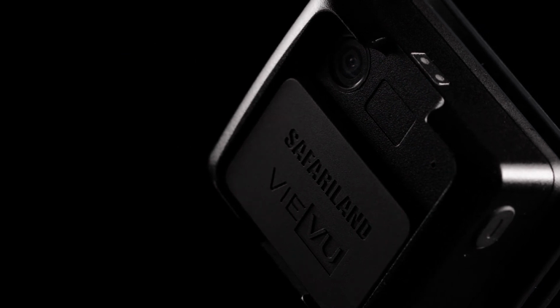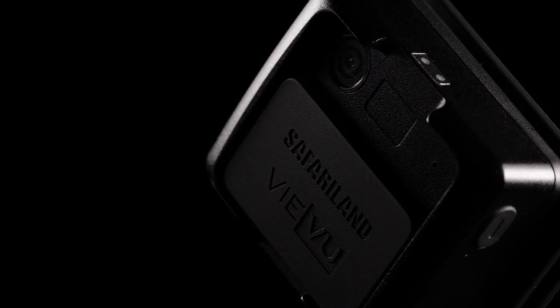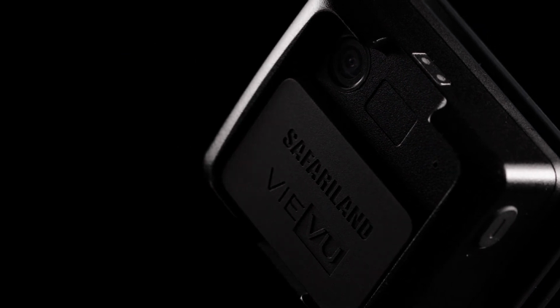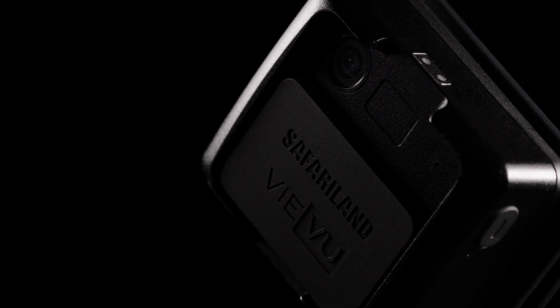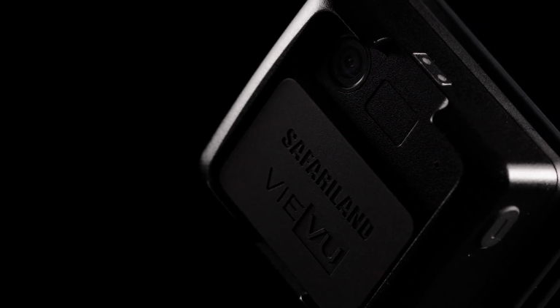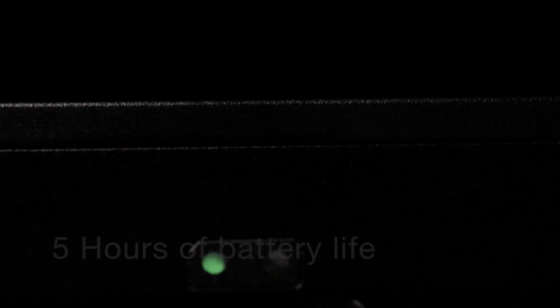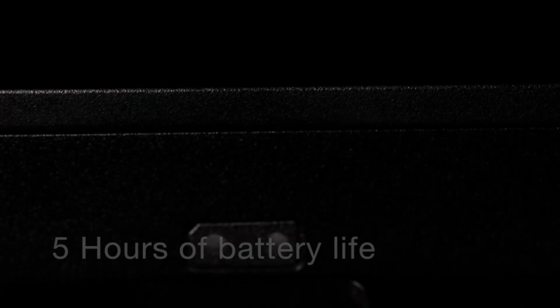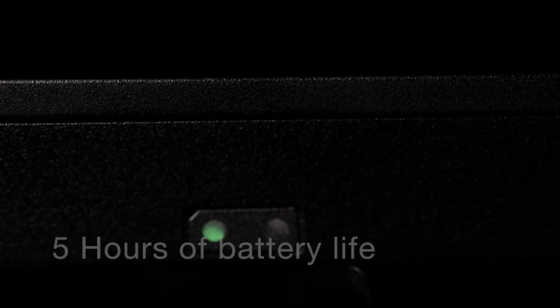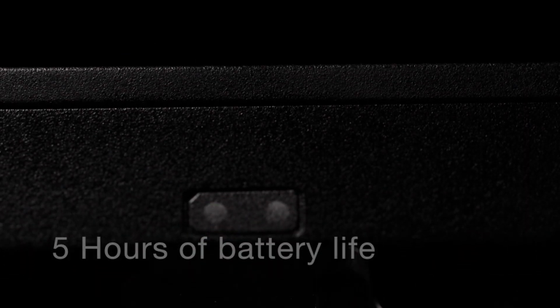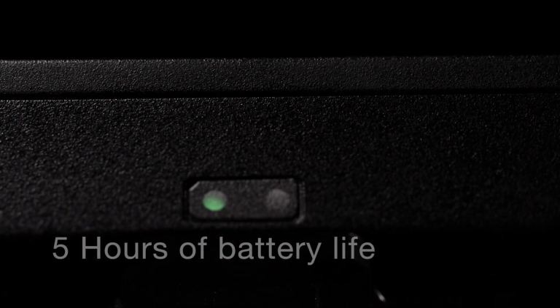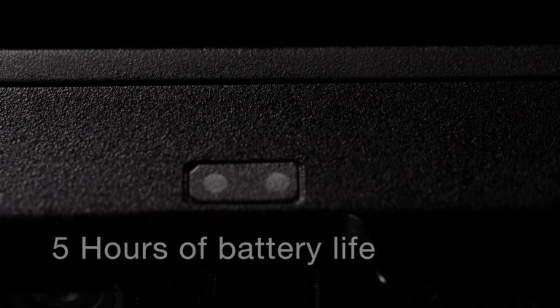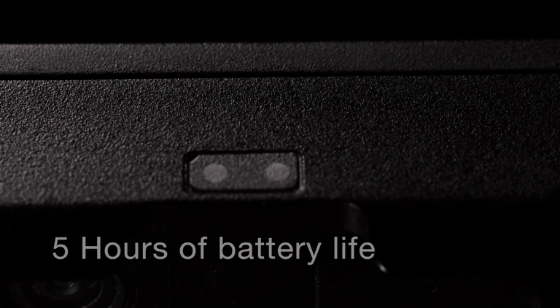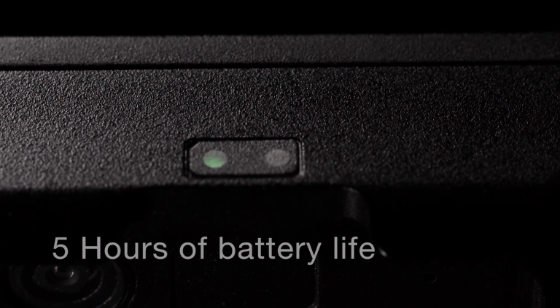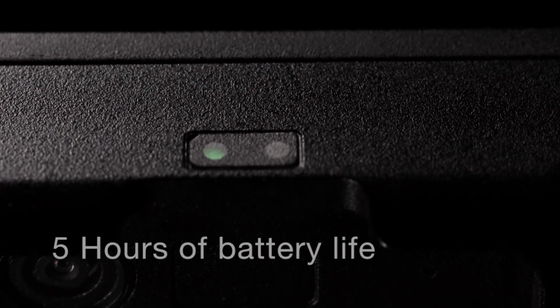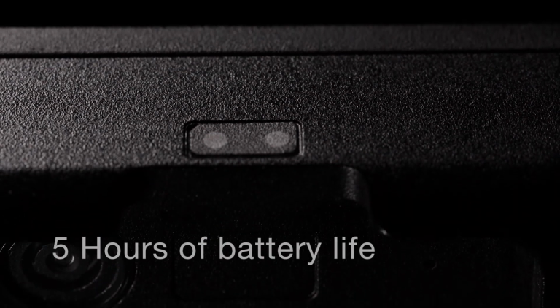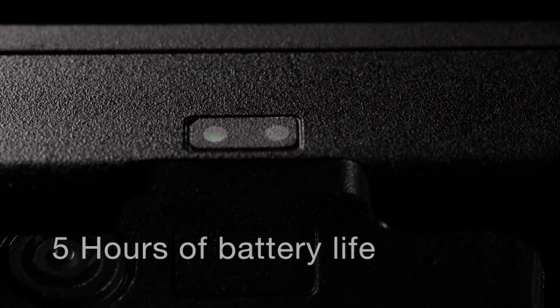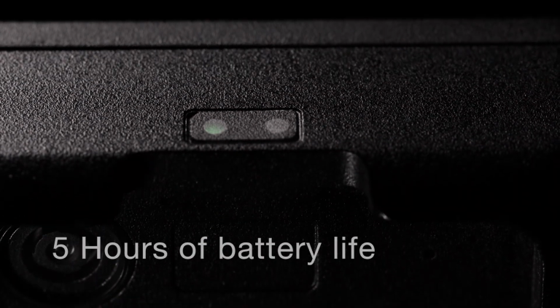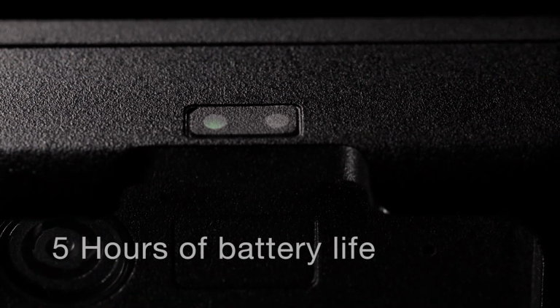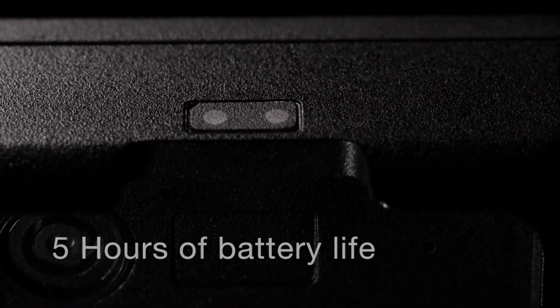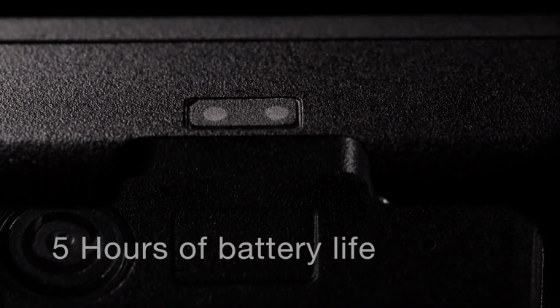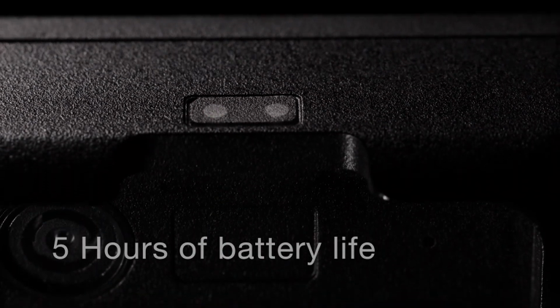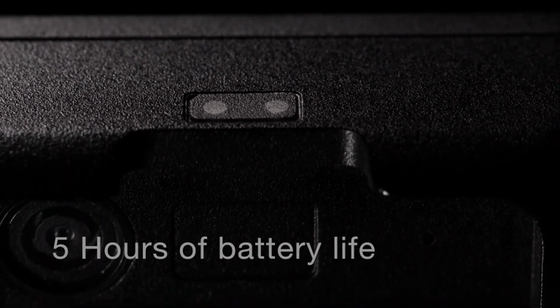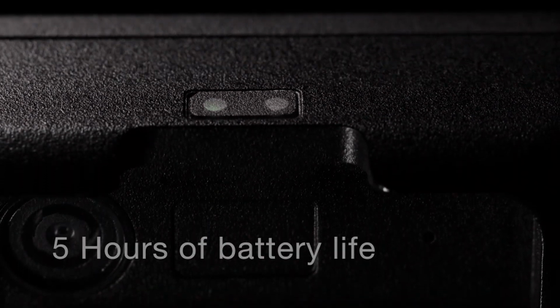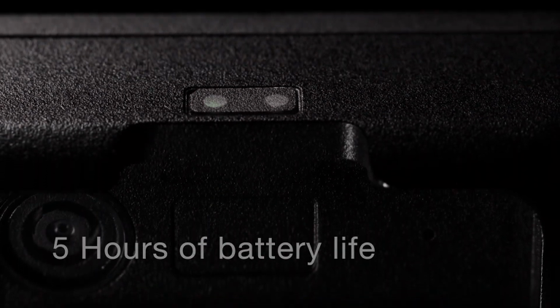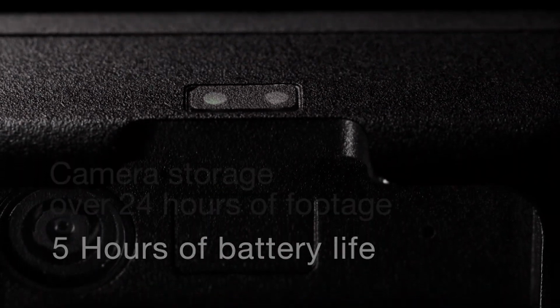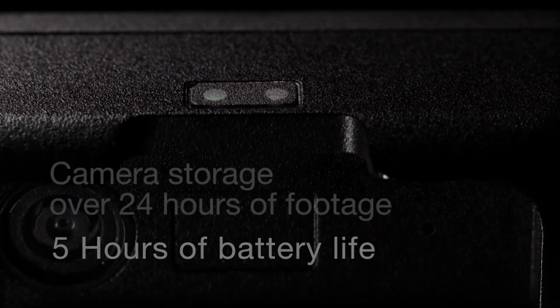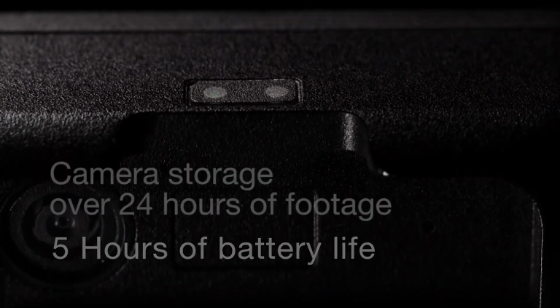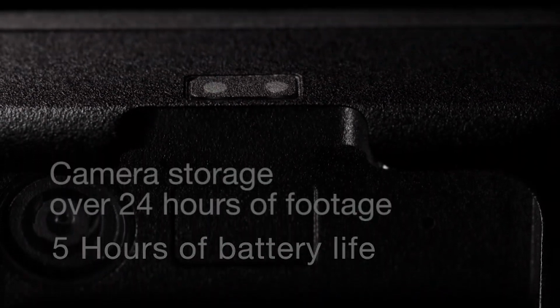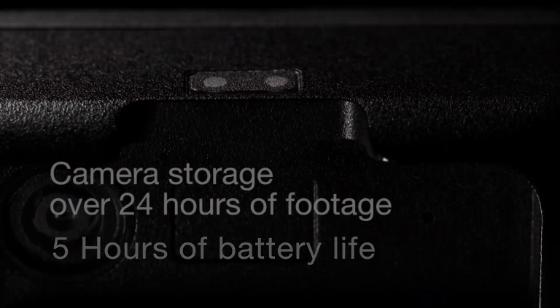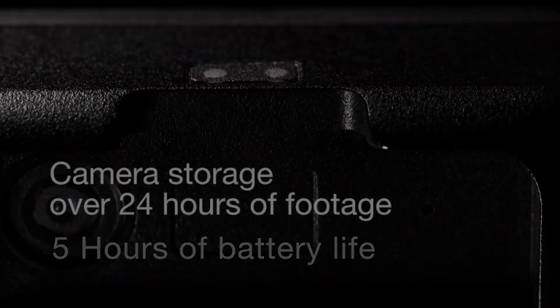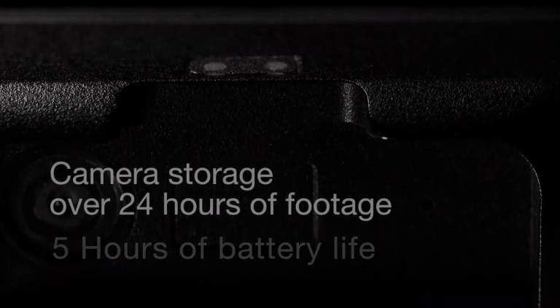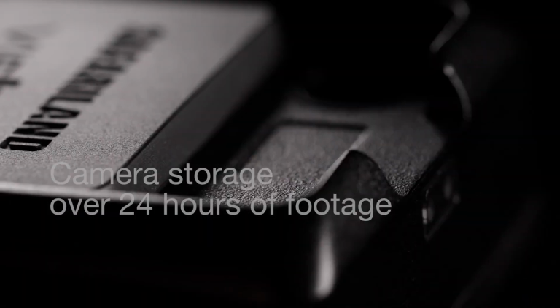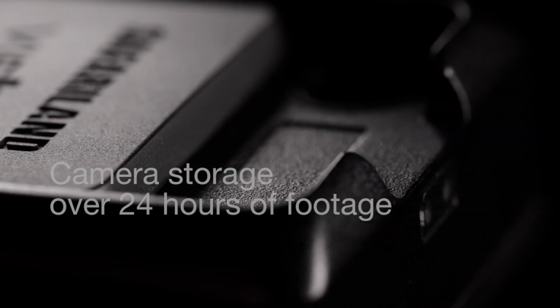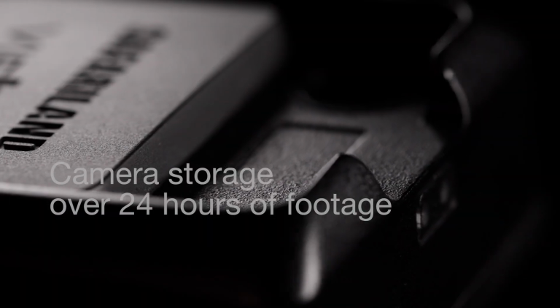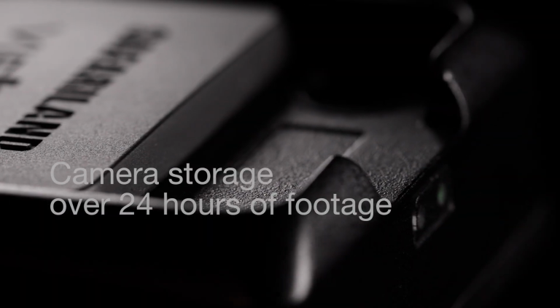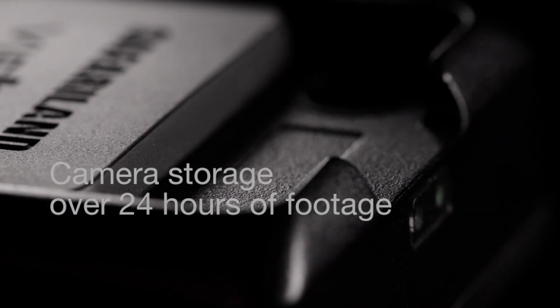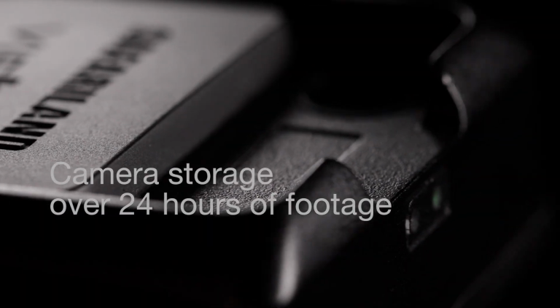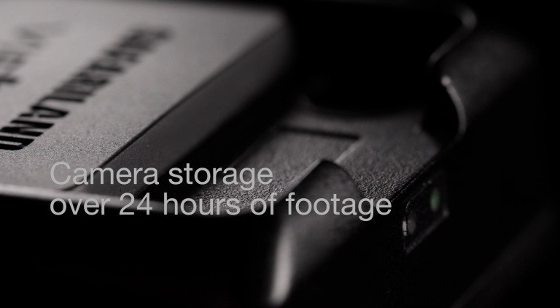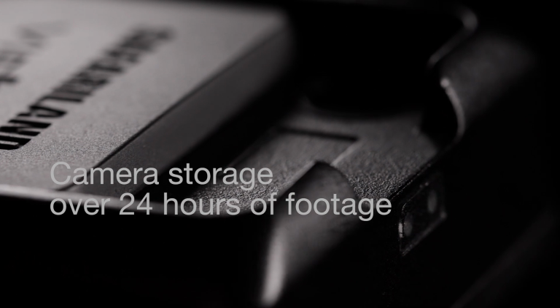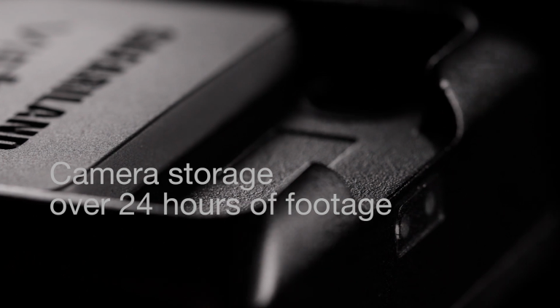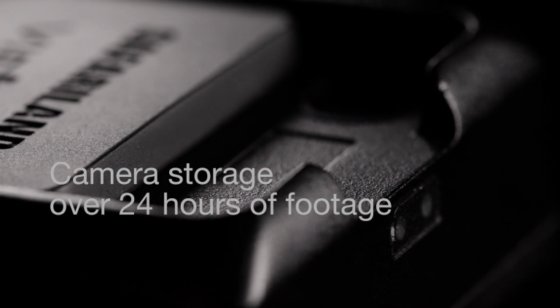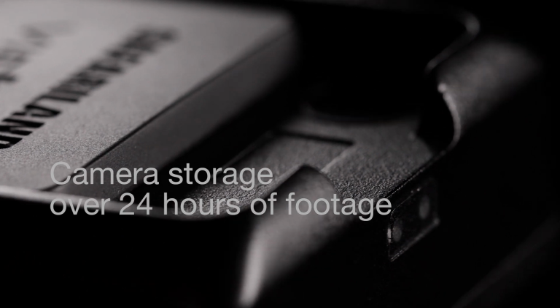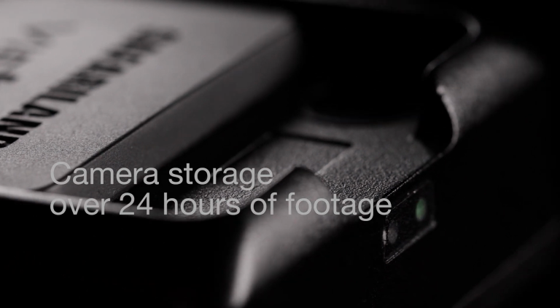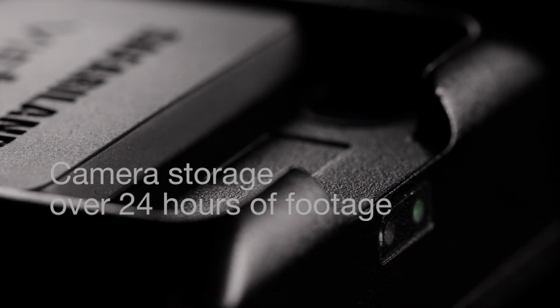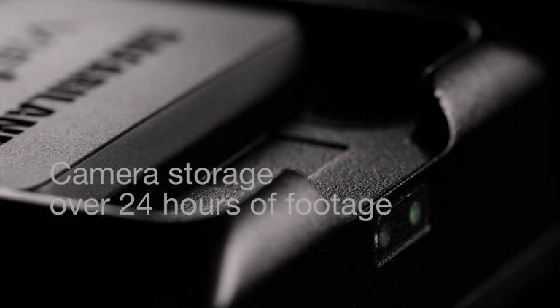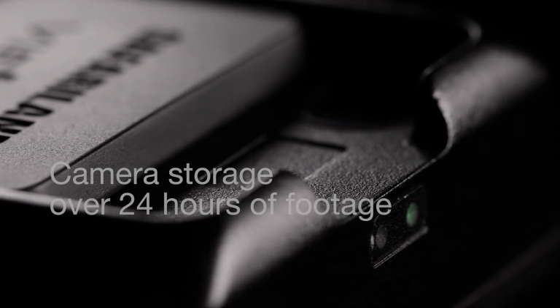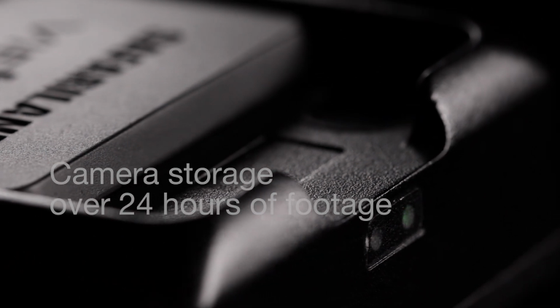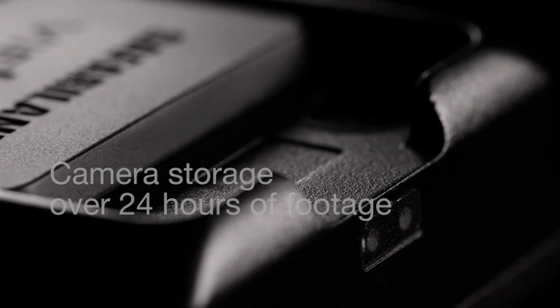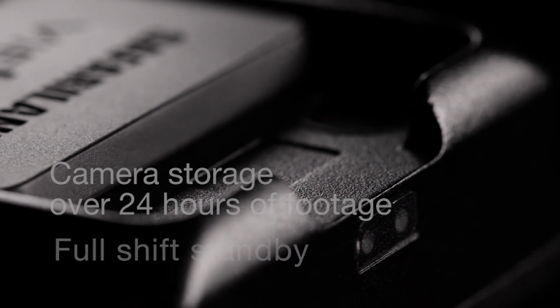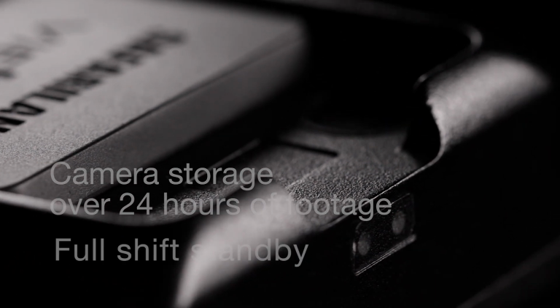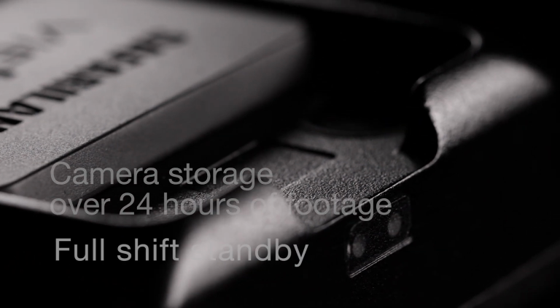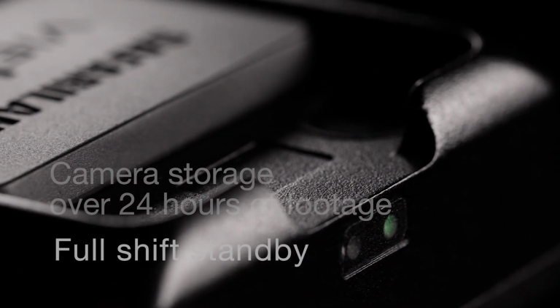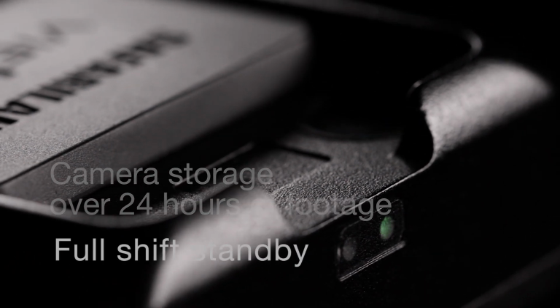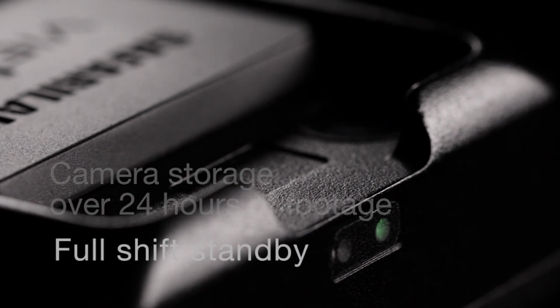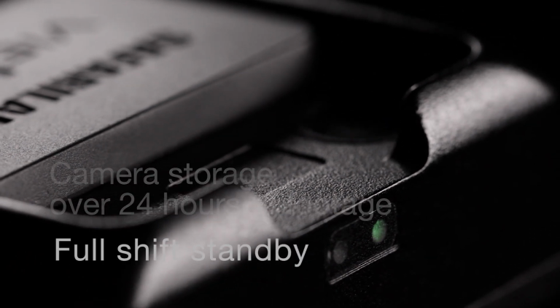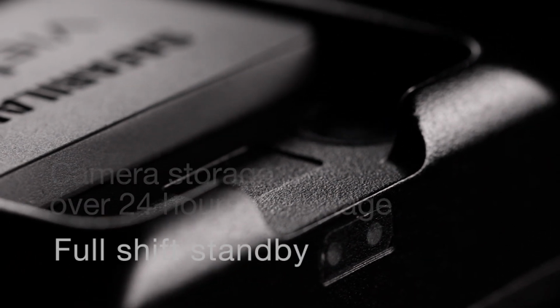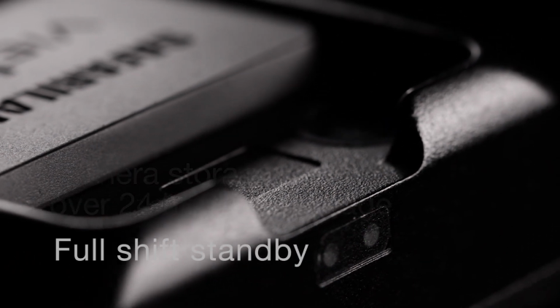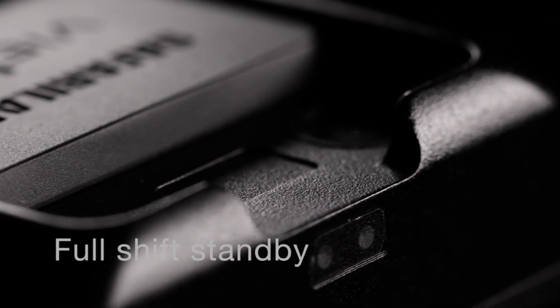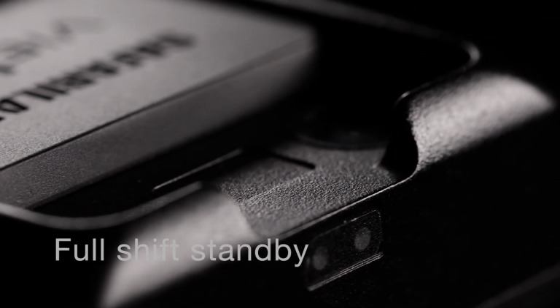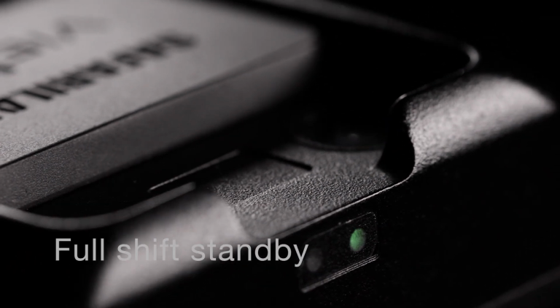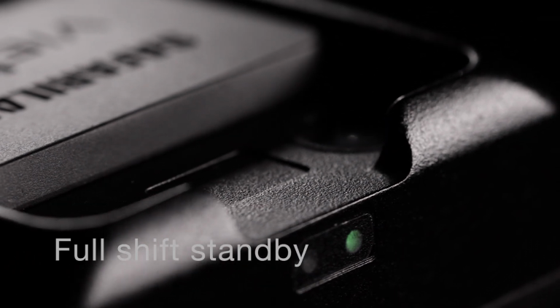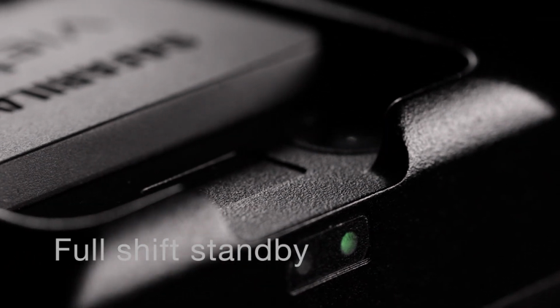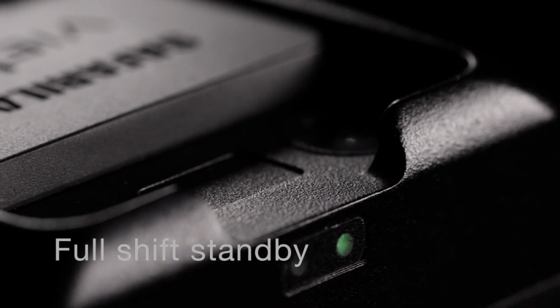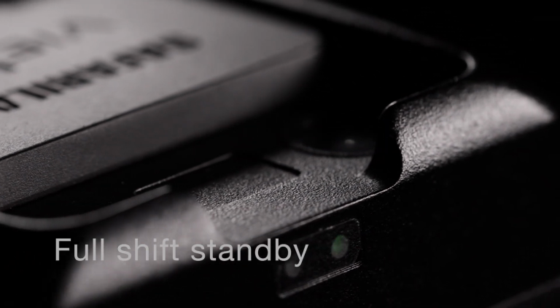With a battery life of 5 hours, the LE5 Lite stores over 24 hours of footage and features full shift standby battery life.